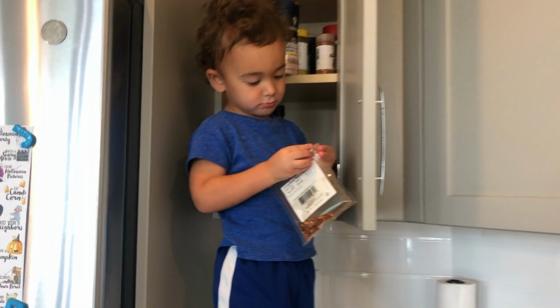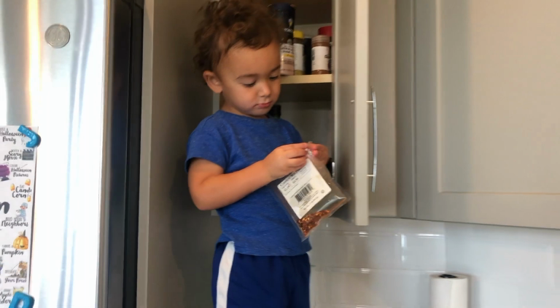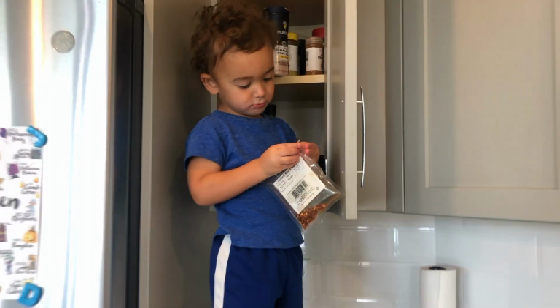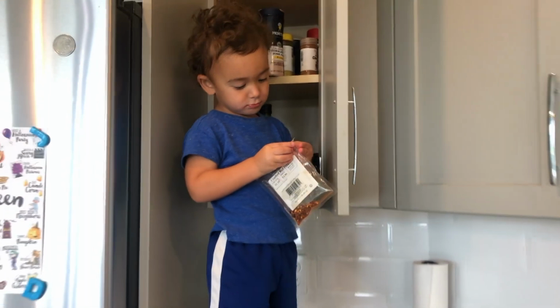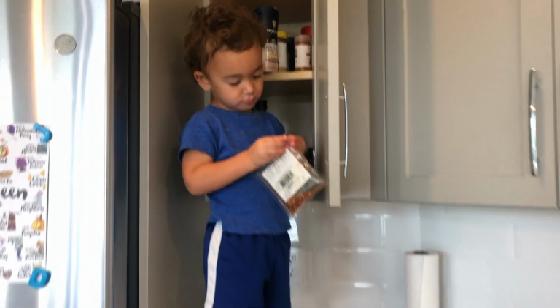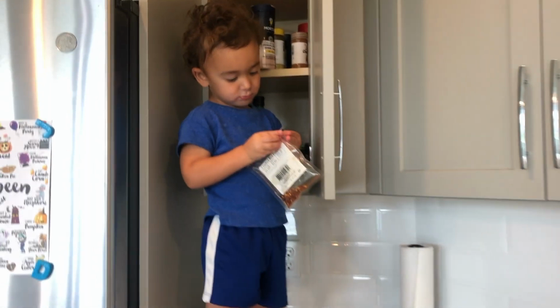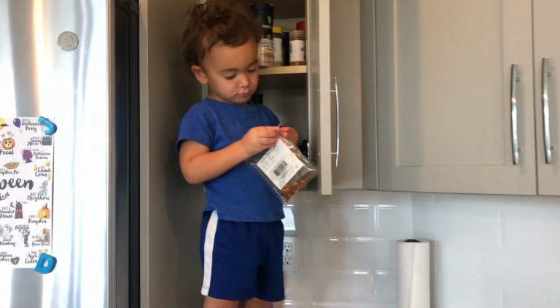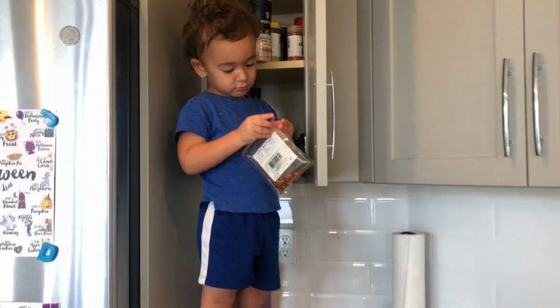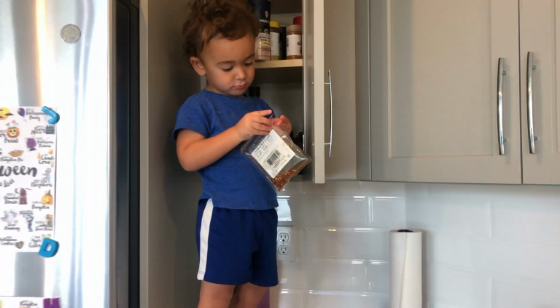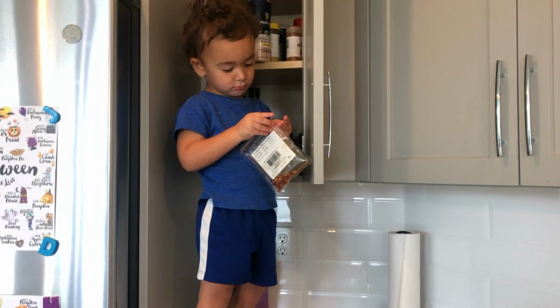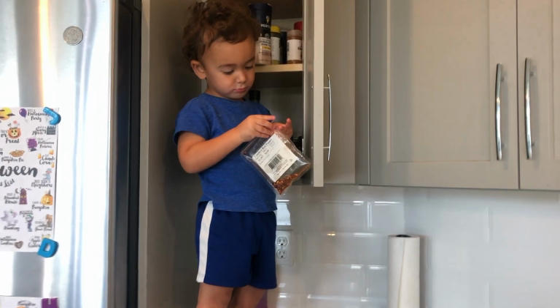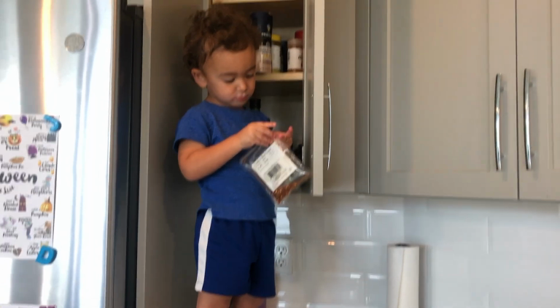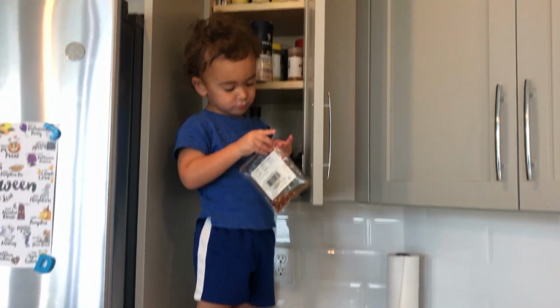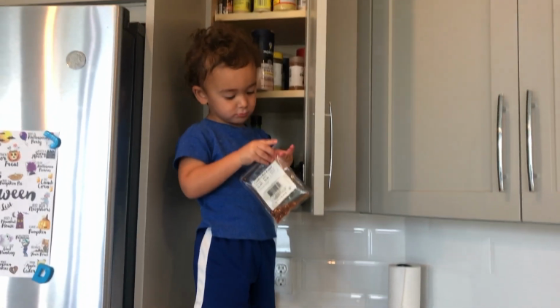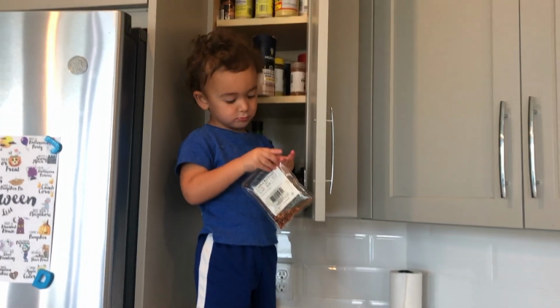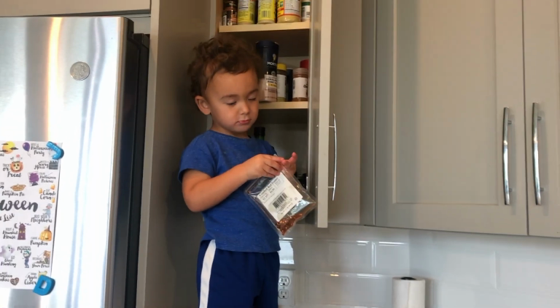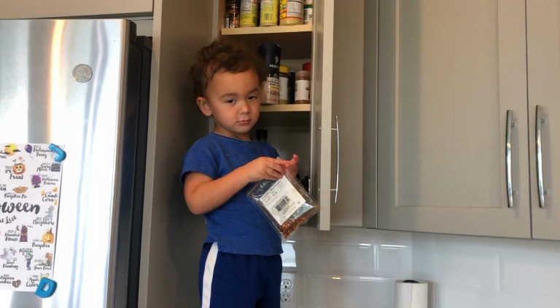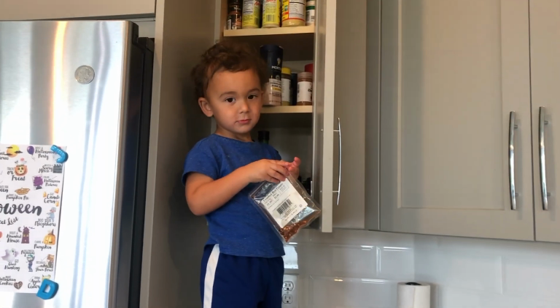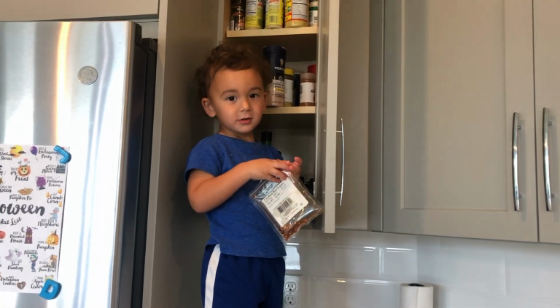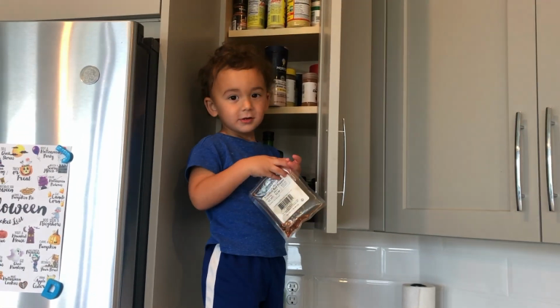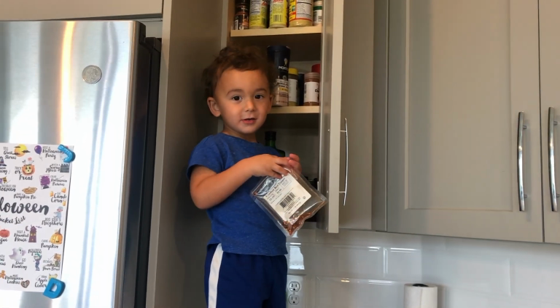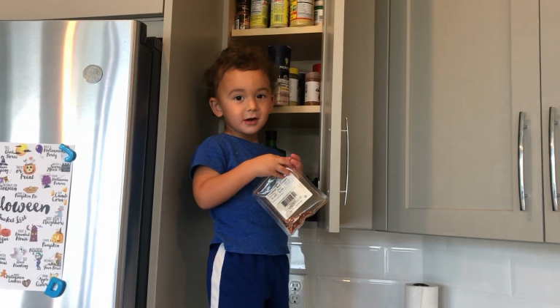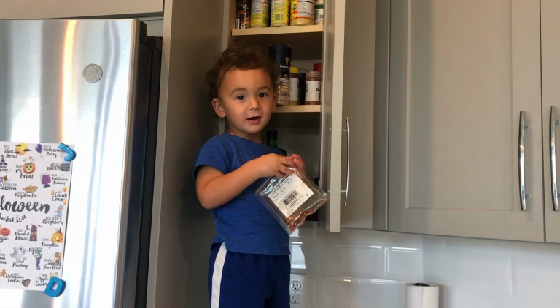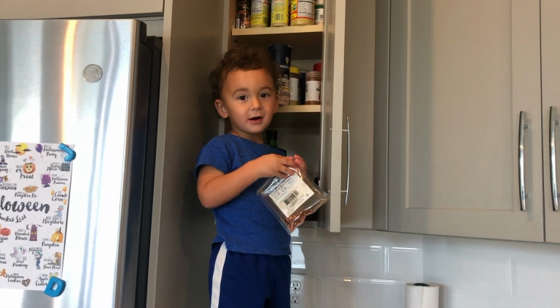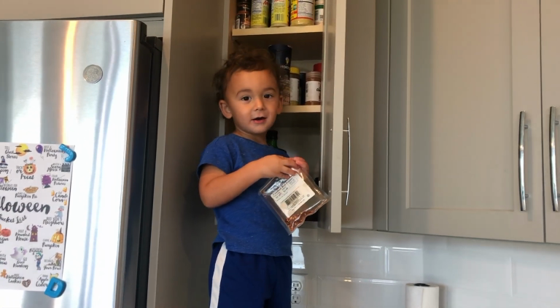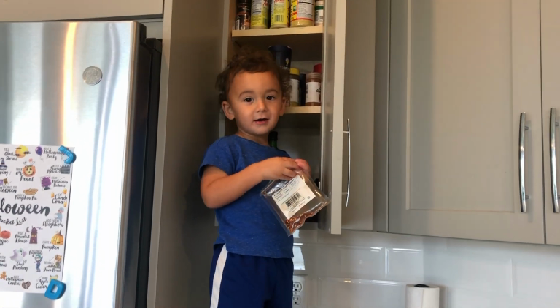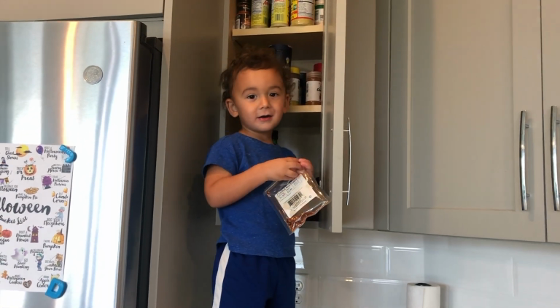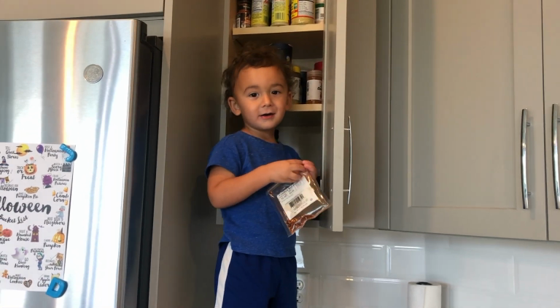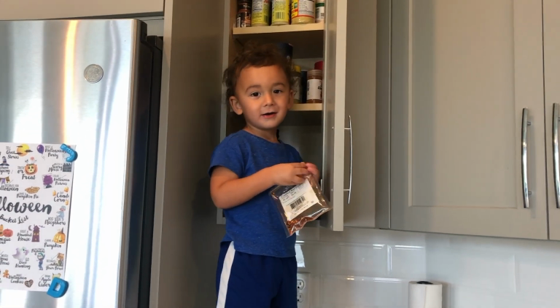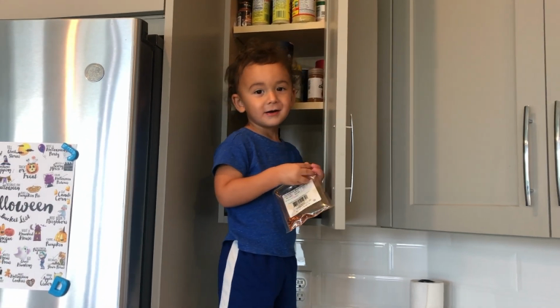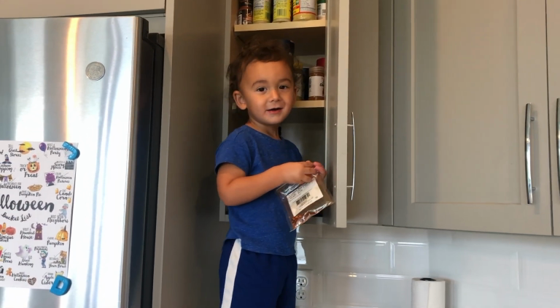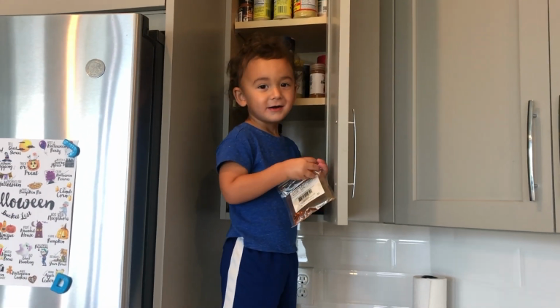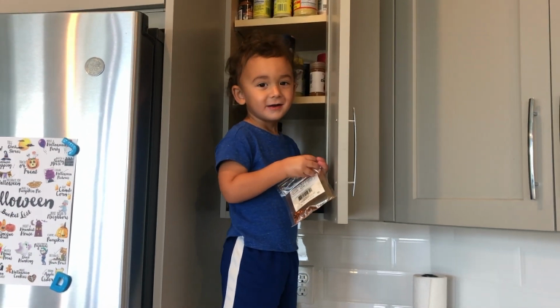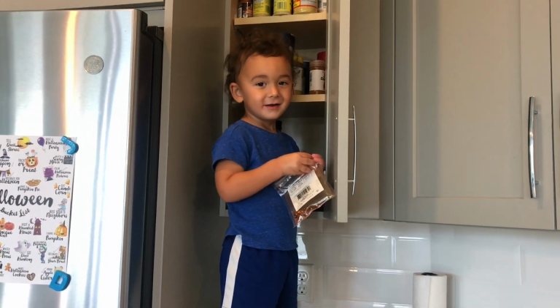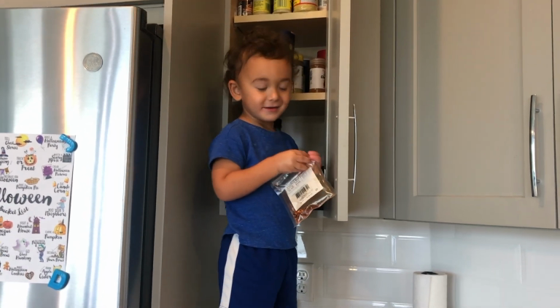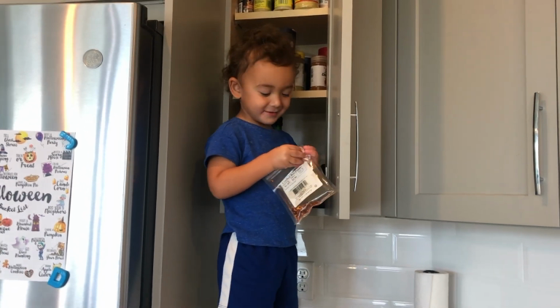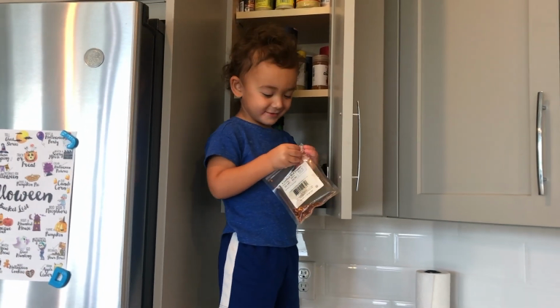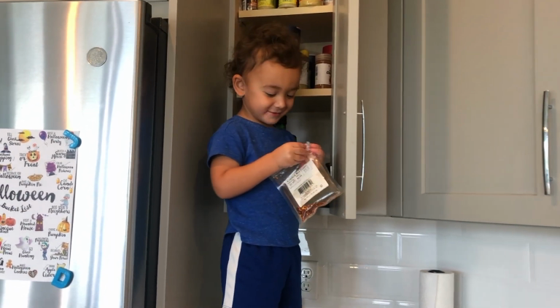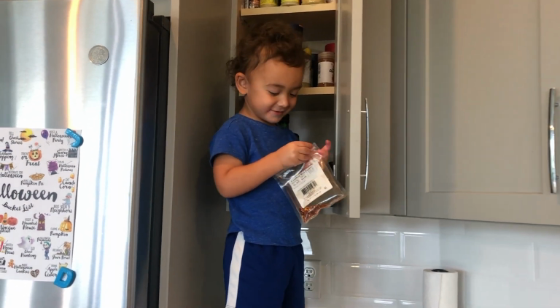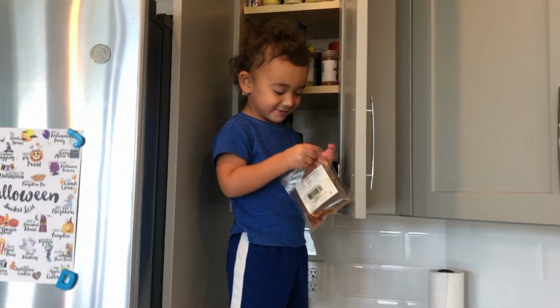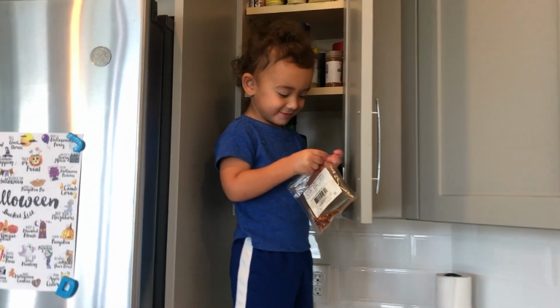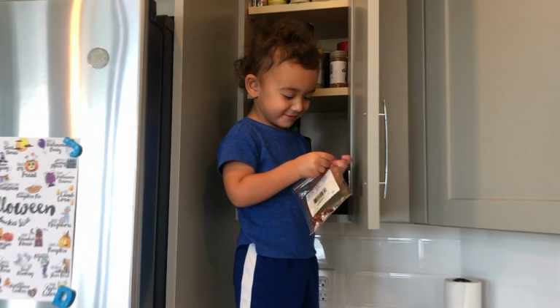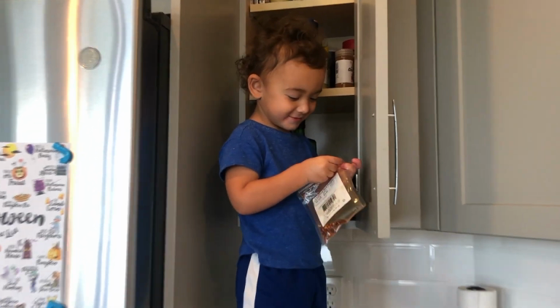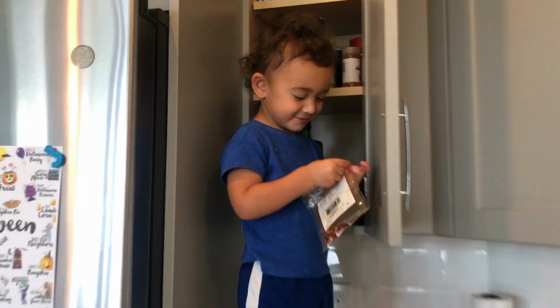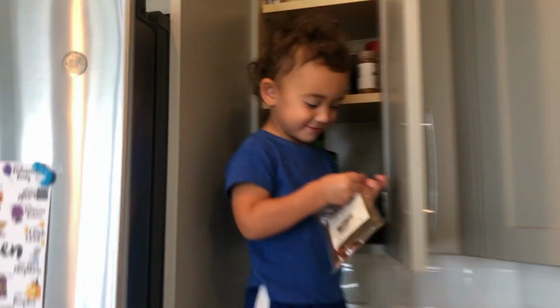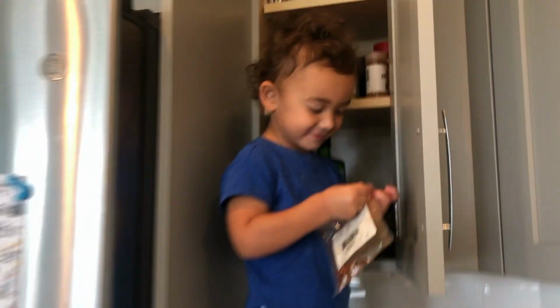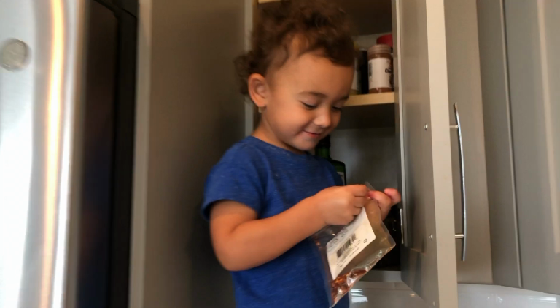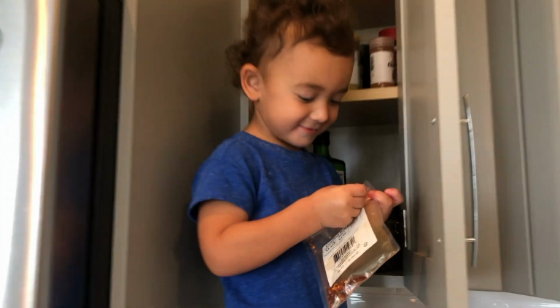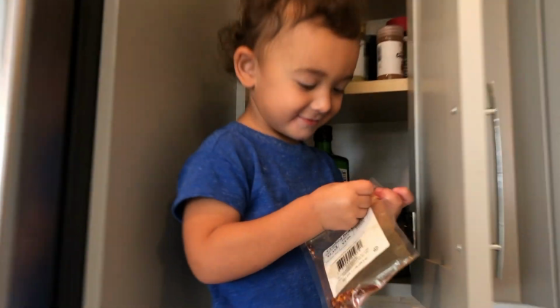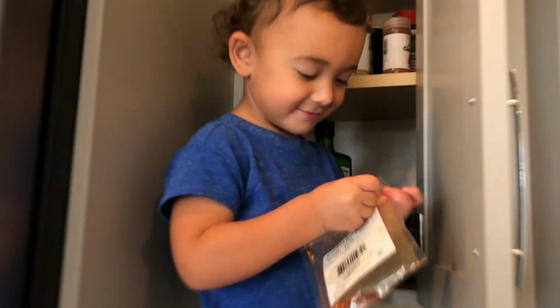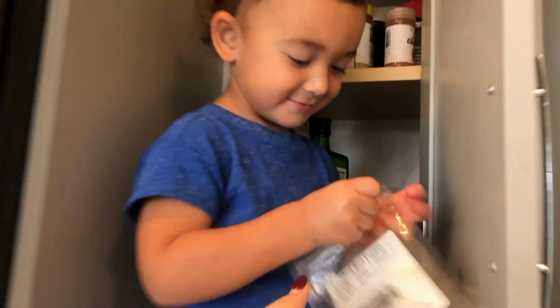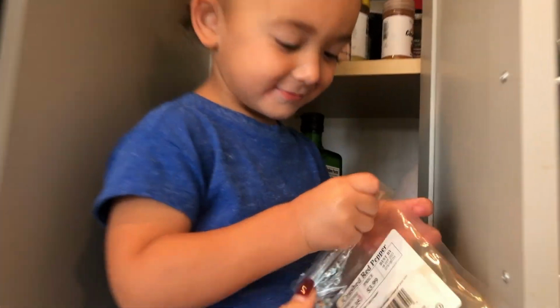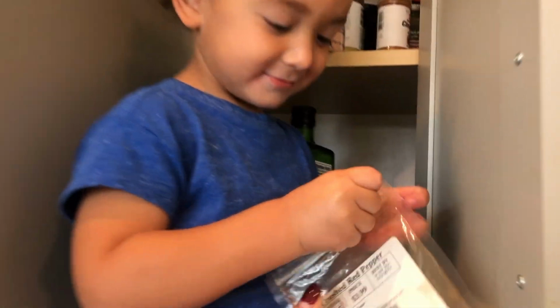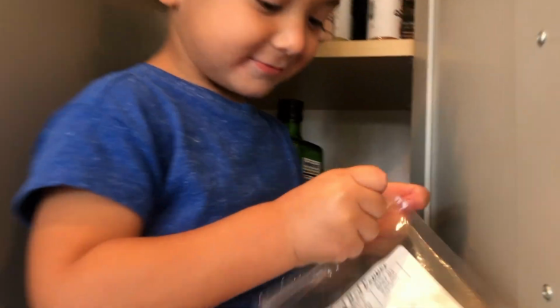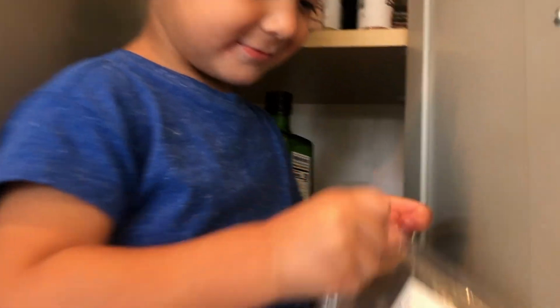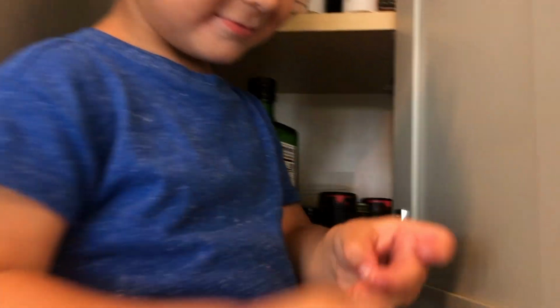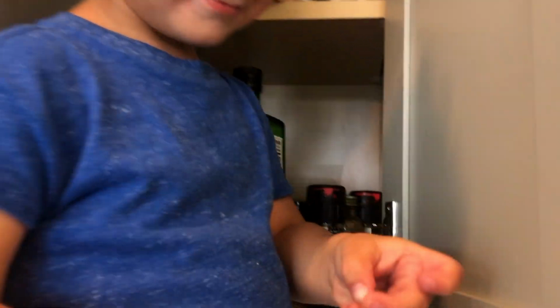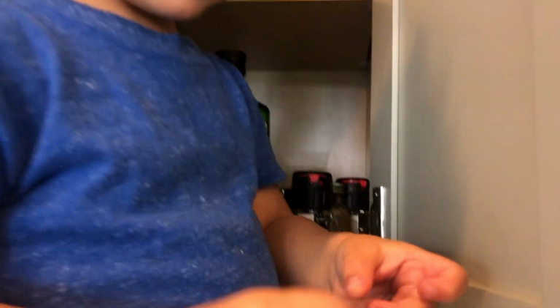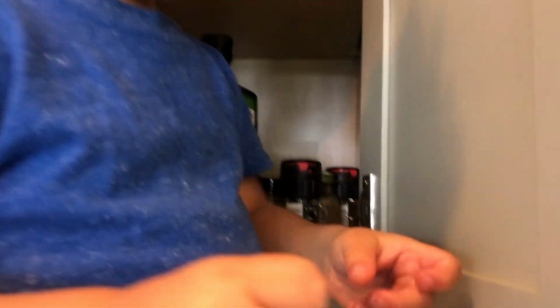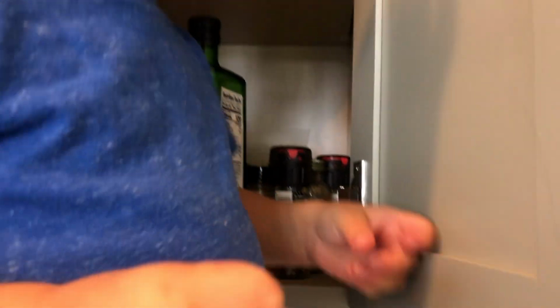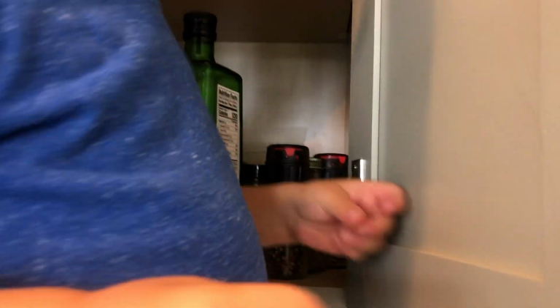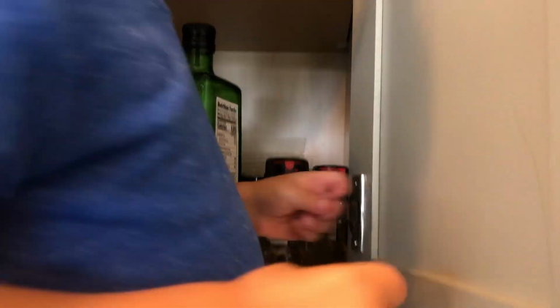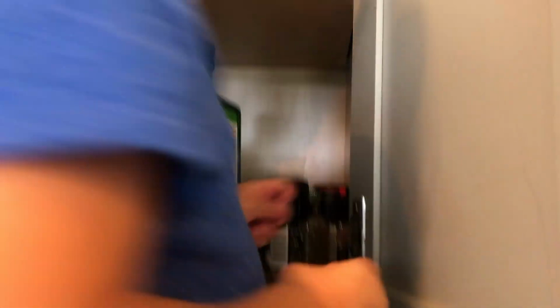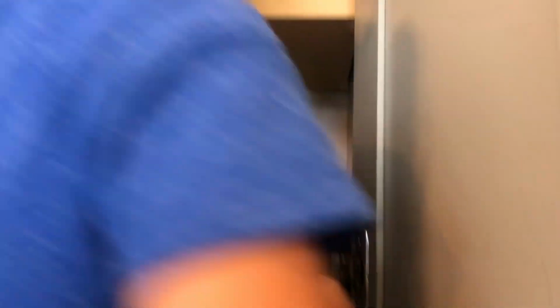Ashton, is that the pumpkin pie spice? Say no. Try again. We gotta find the pumpkin pie spice. That's not it.